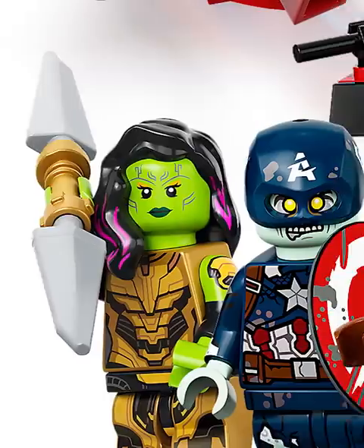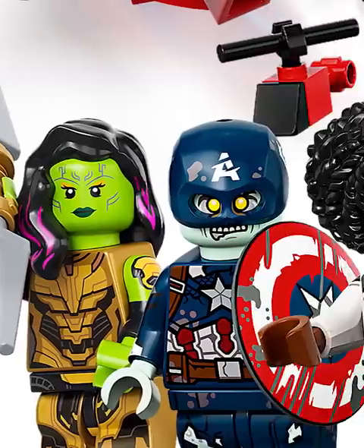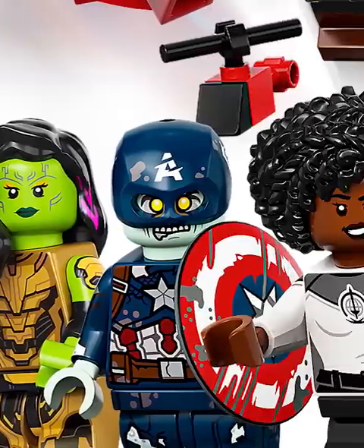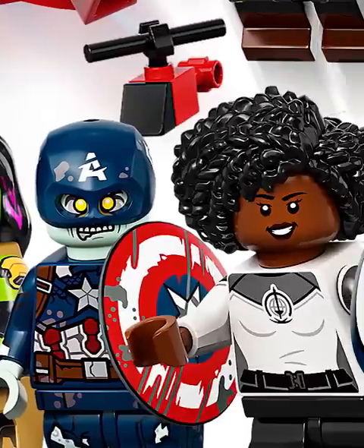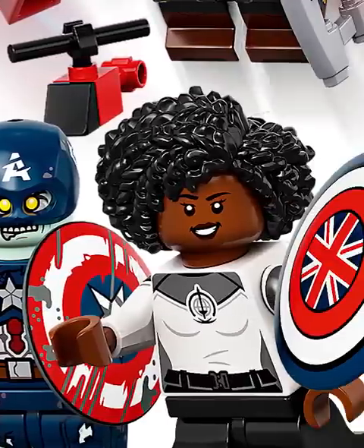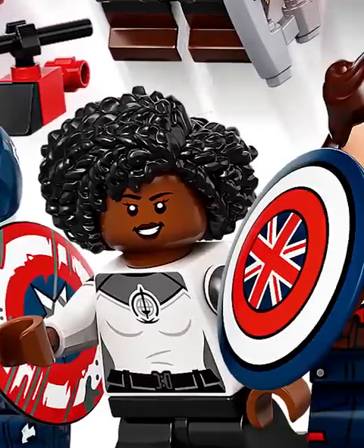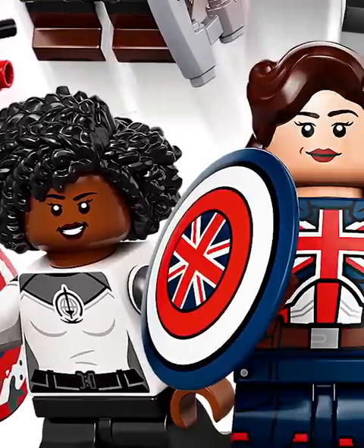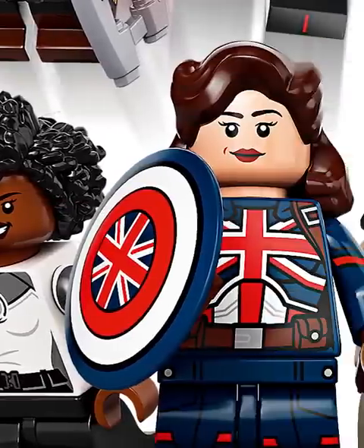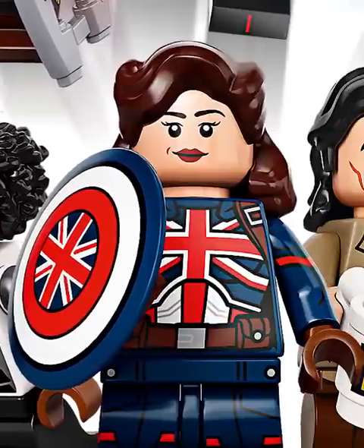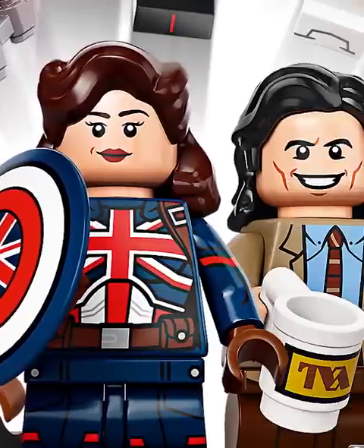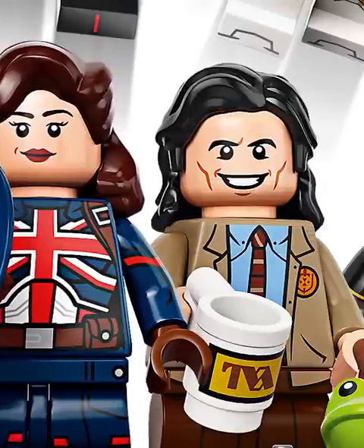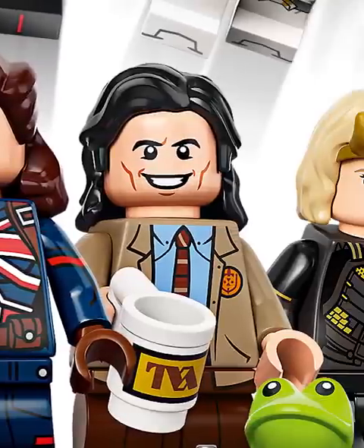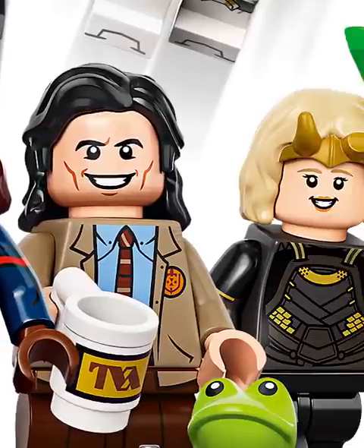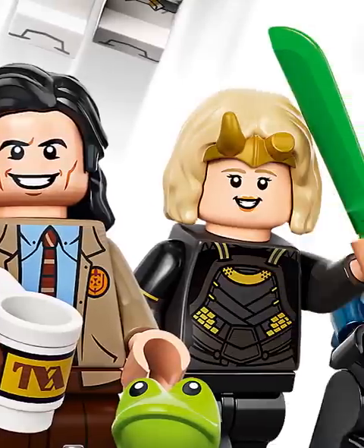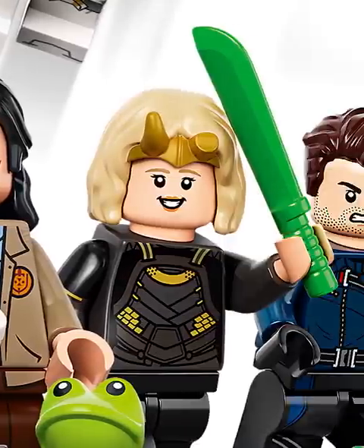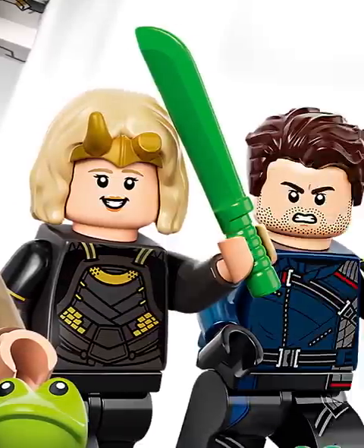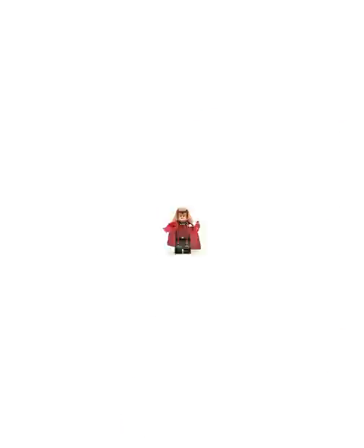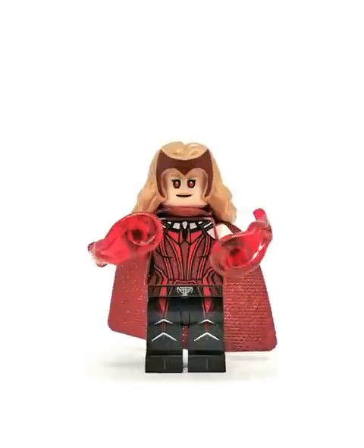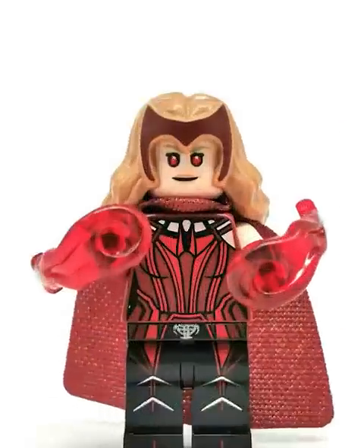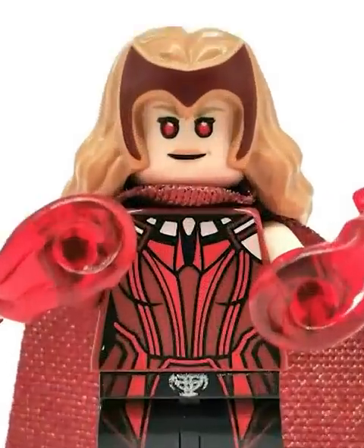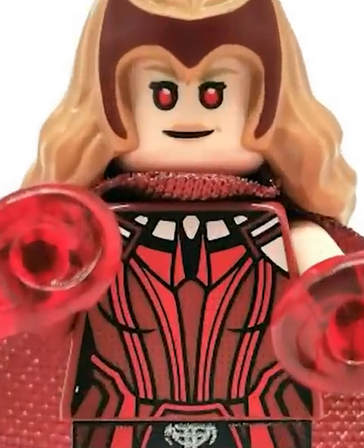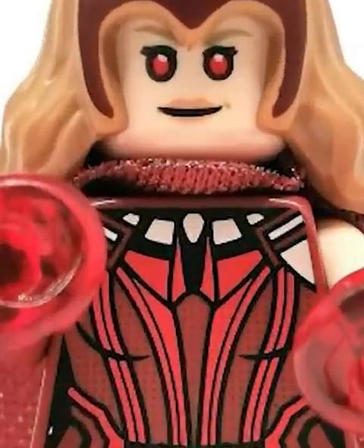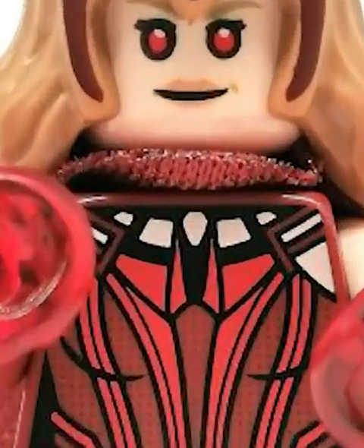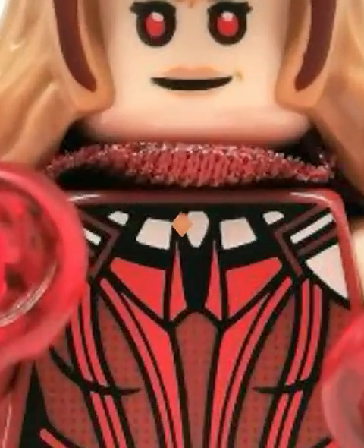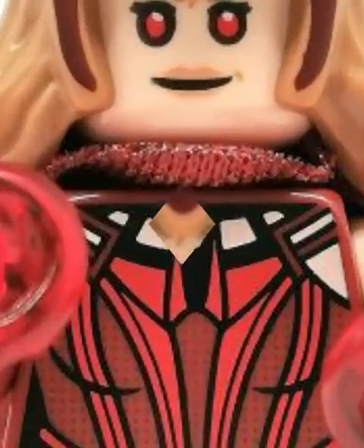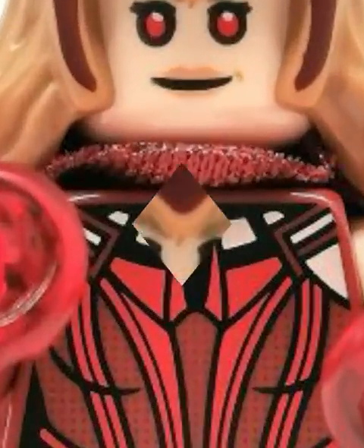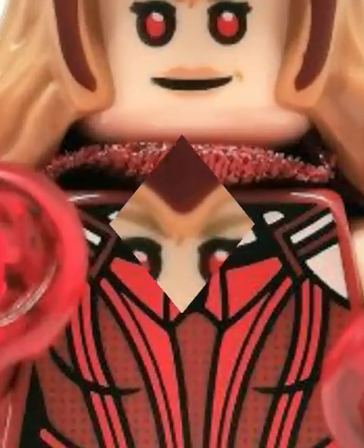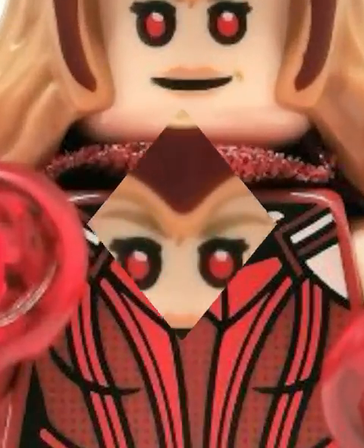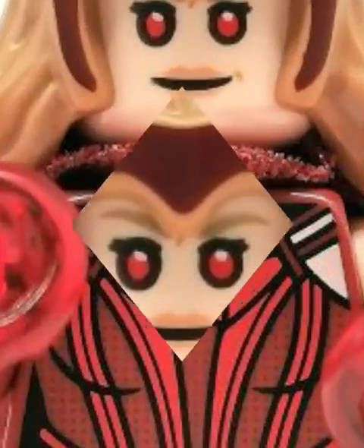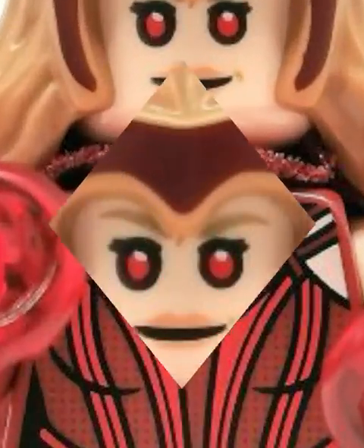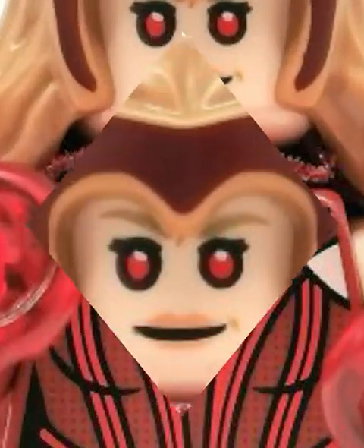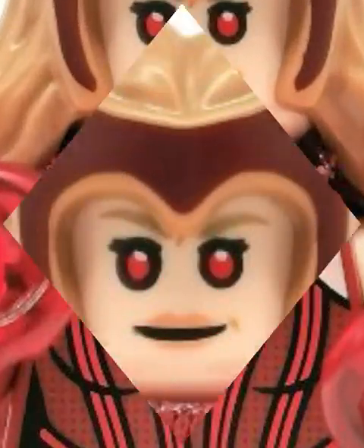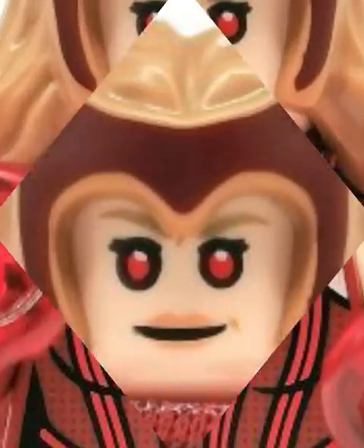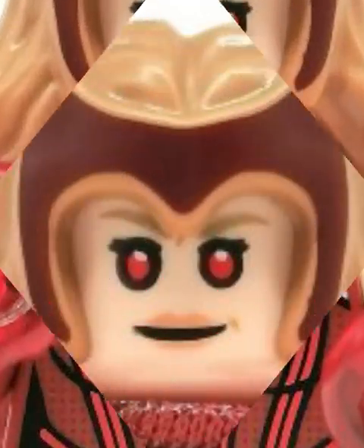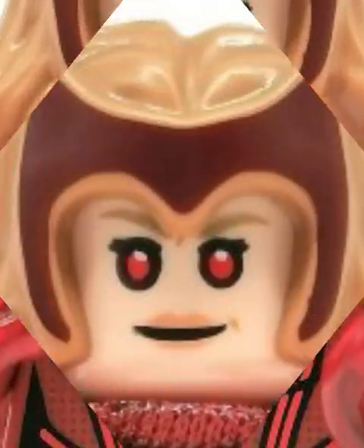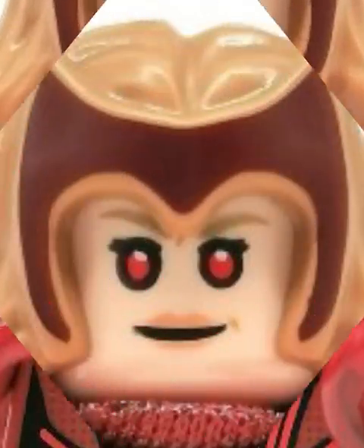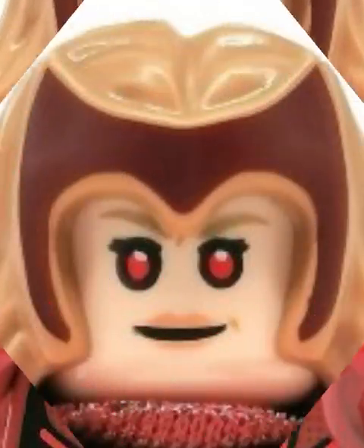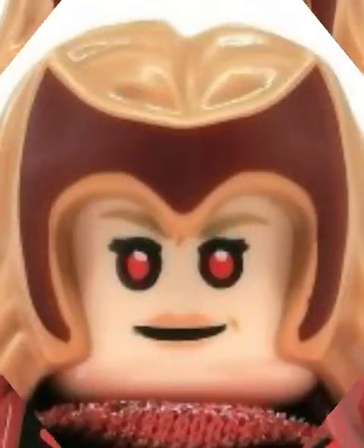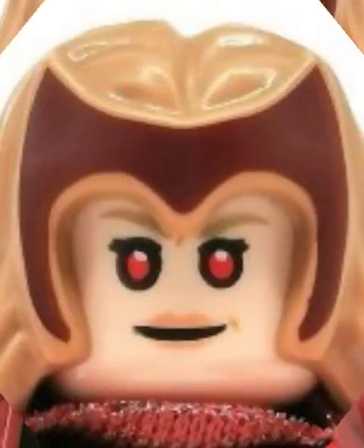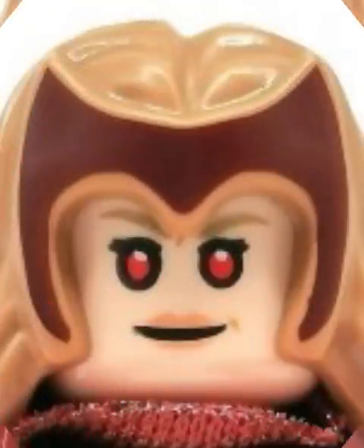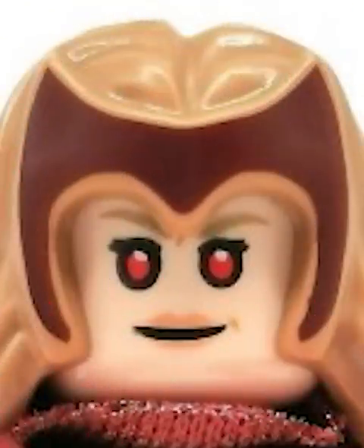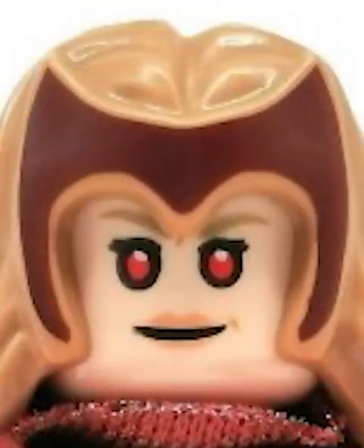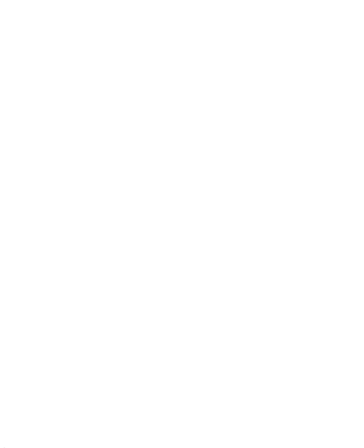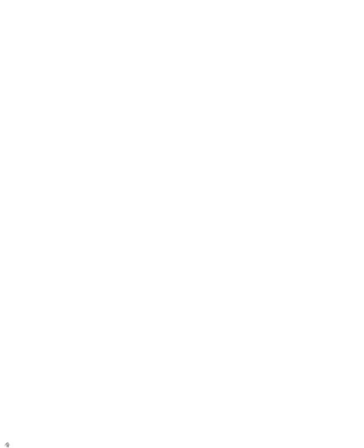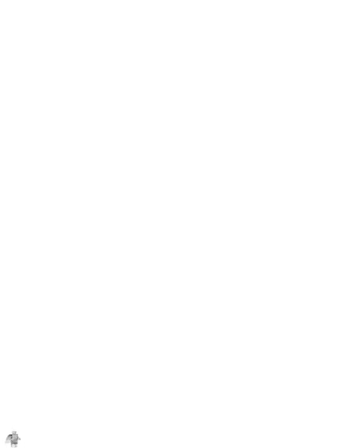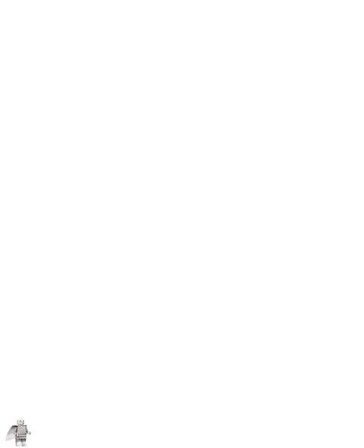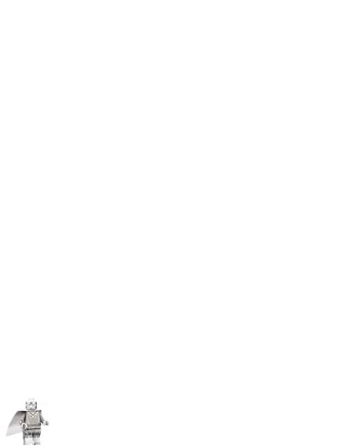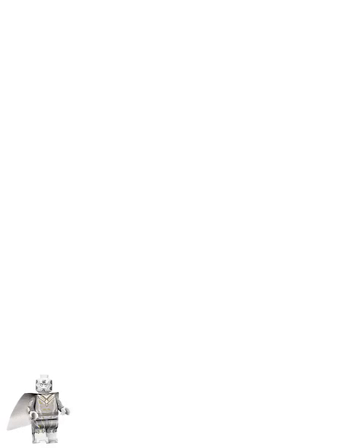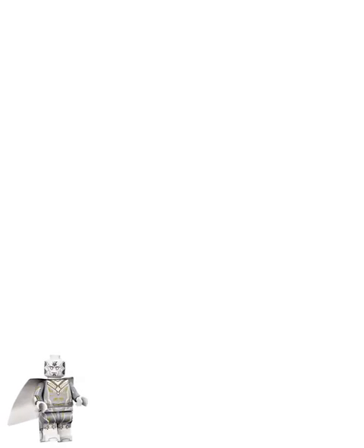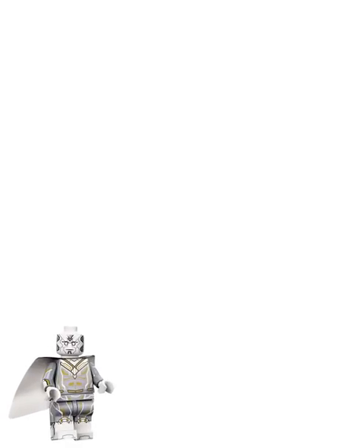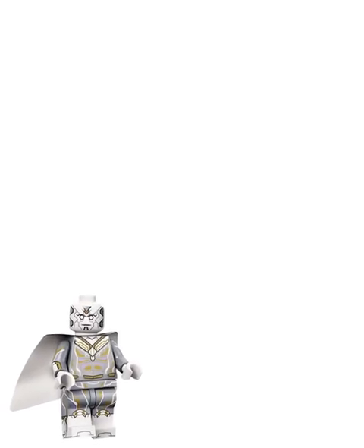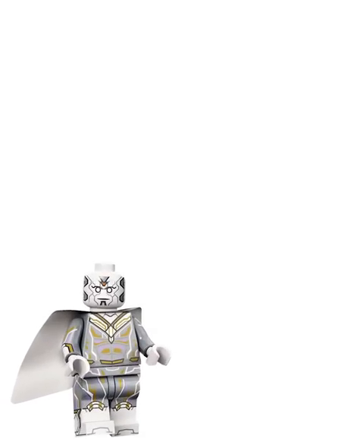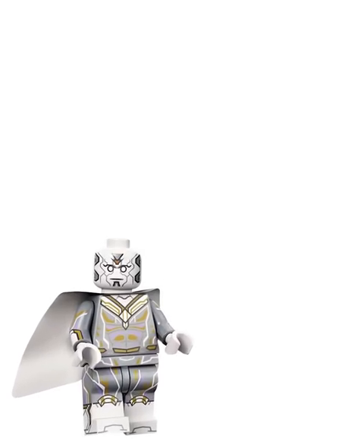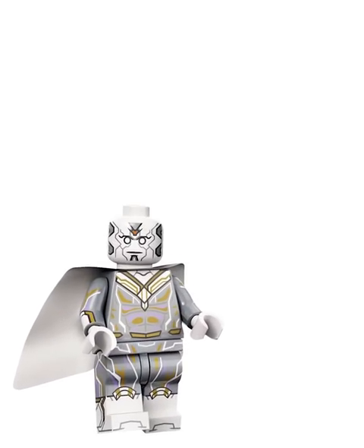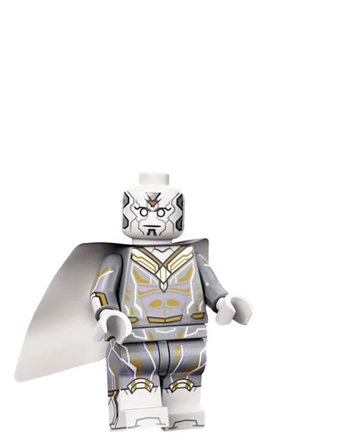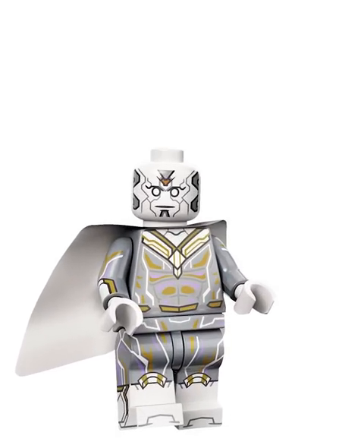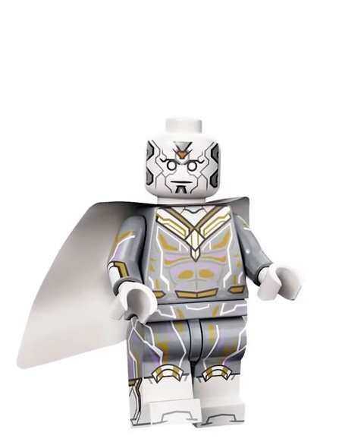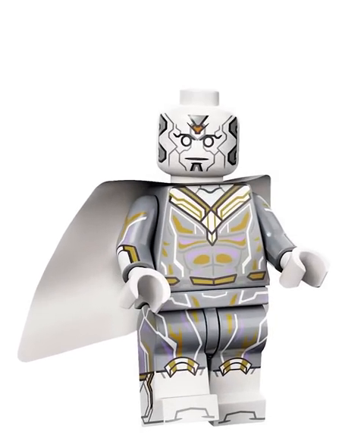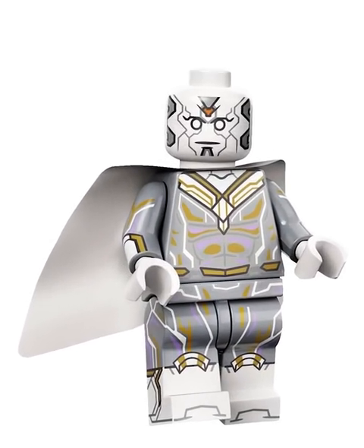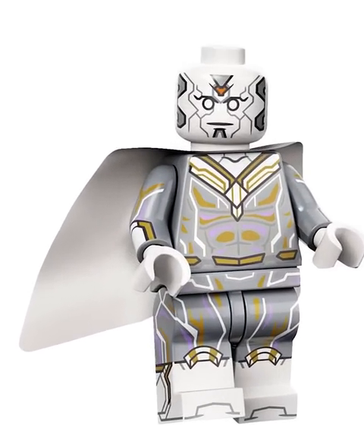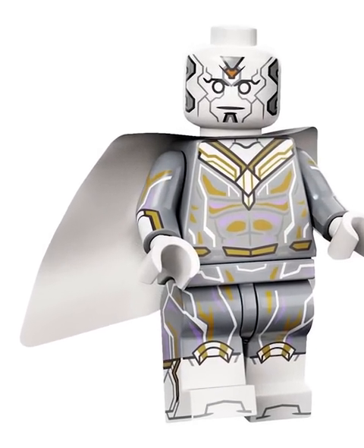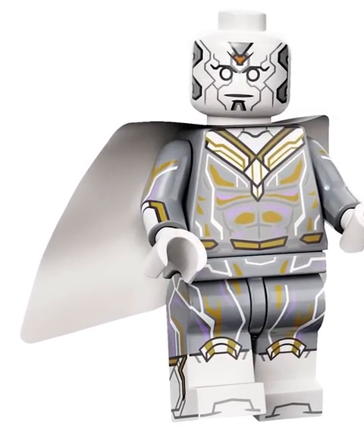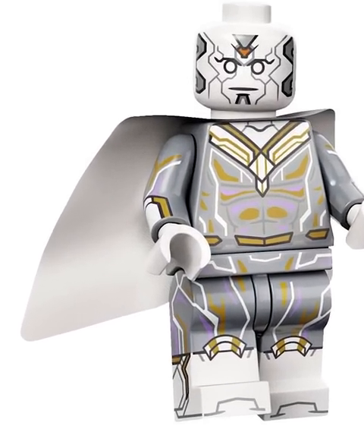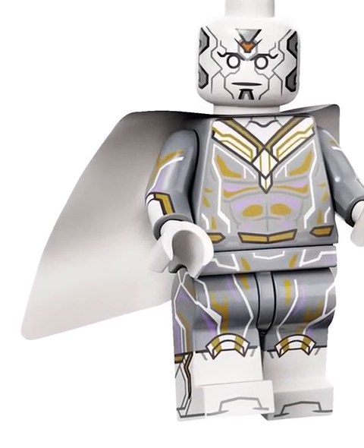Let's rank every figure in the Marvel LEGO CMF series. First we have the Scarlet Witch, who has this super ugly crown — it should have been a molded piece. Then we have the Vision, who's pretty cool, other than the fact he's gray for some reason.